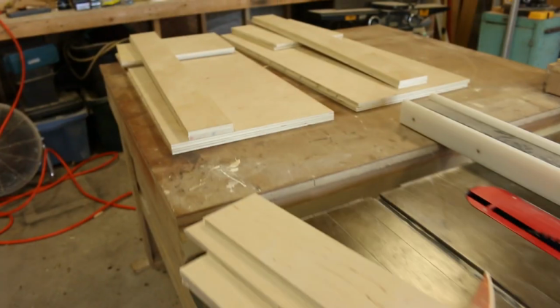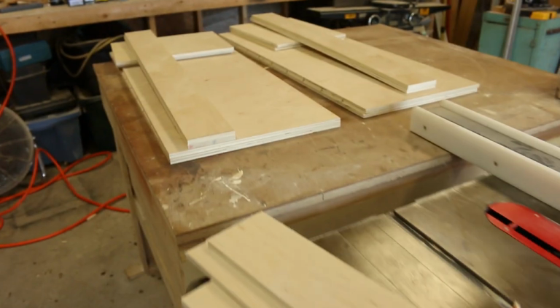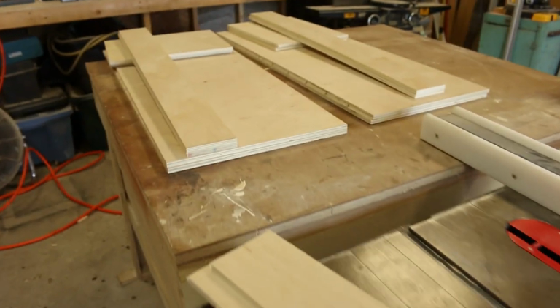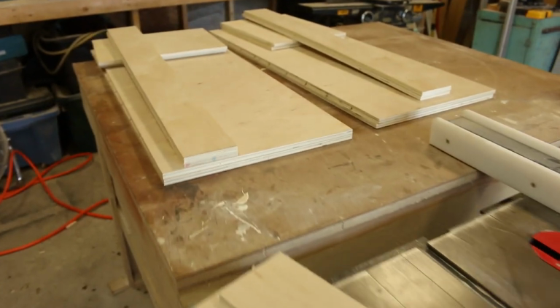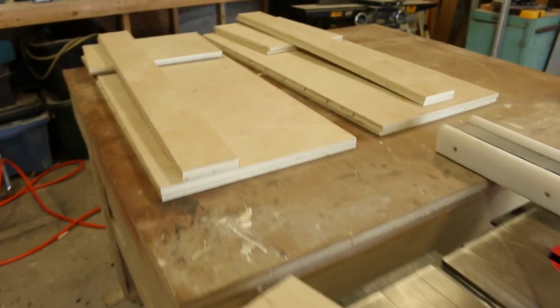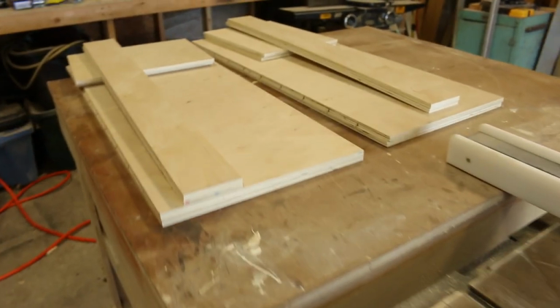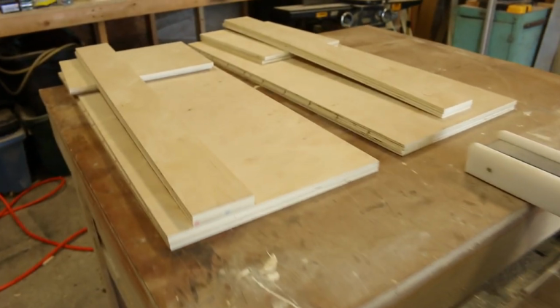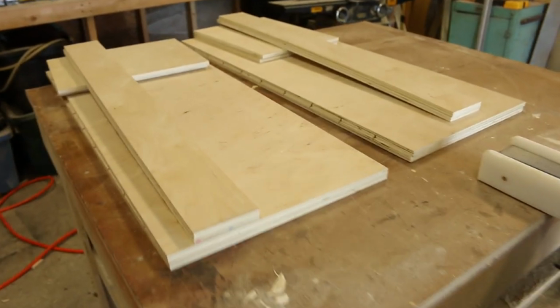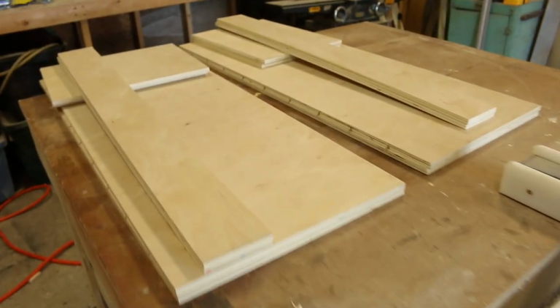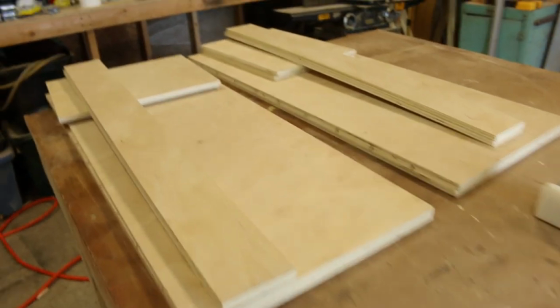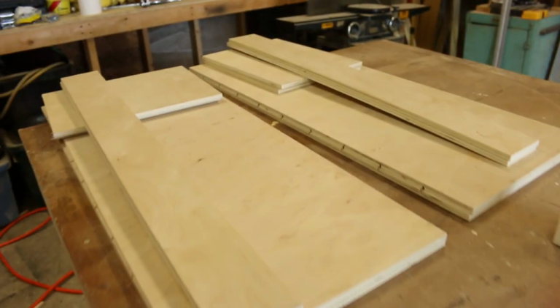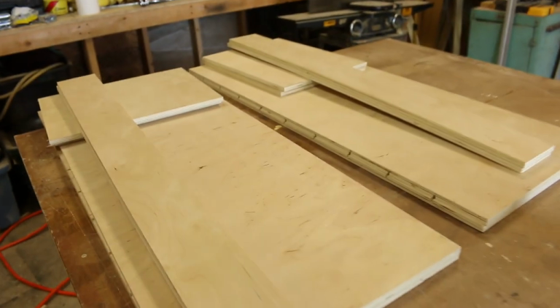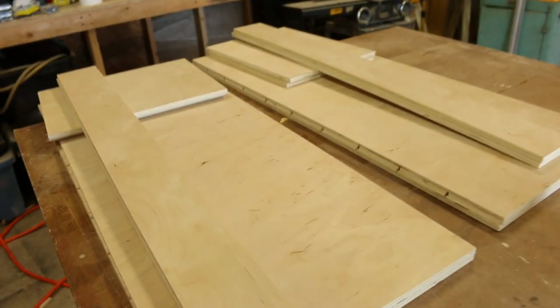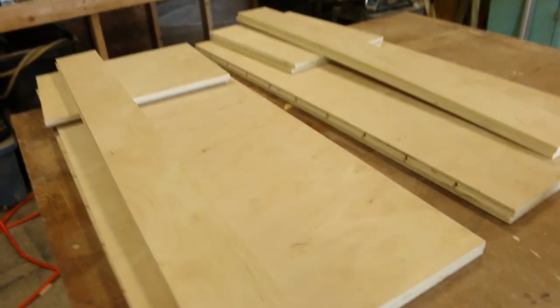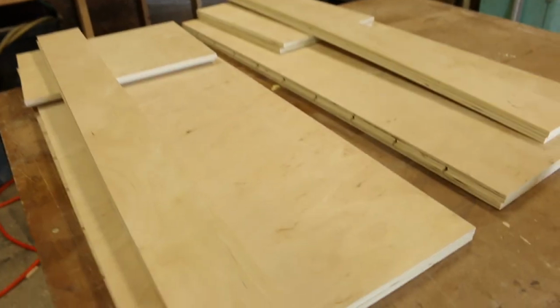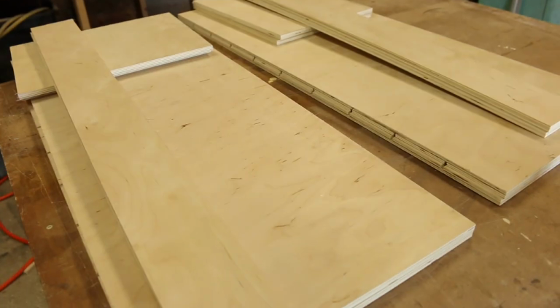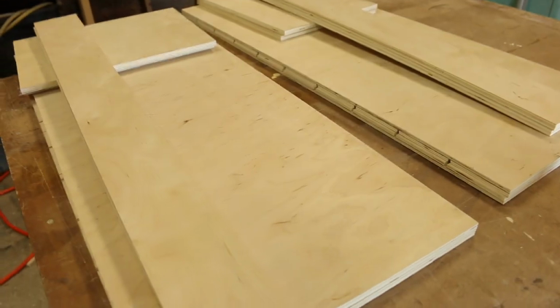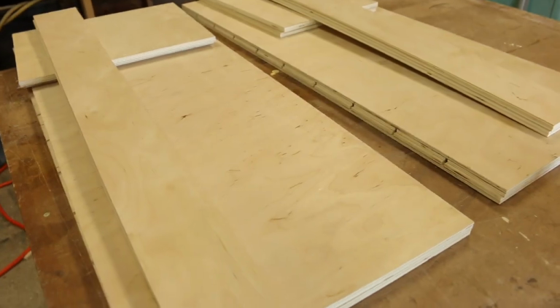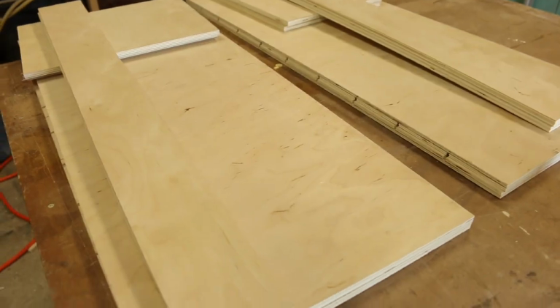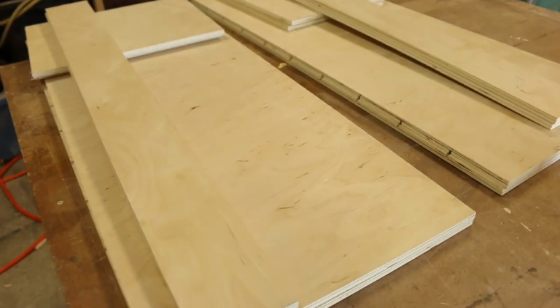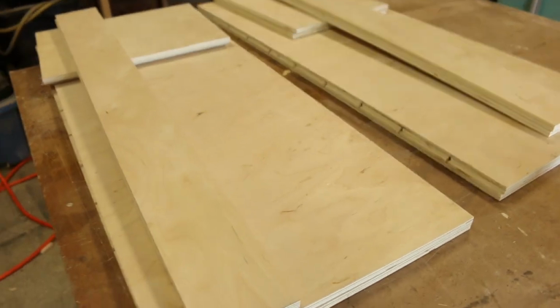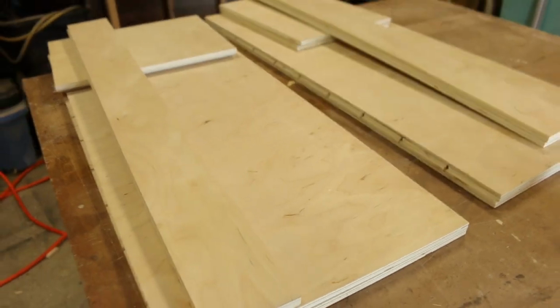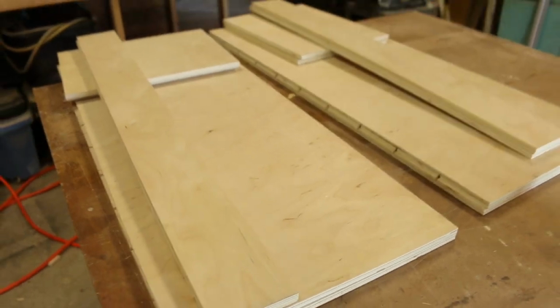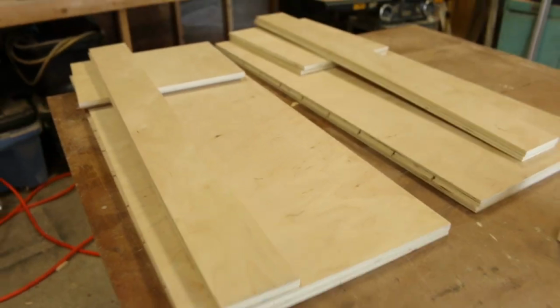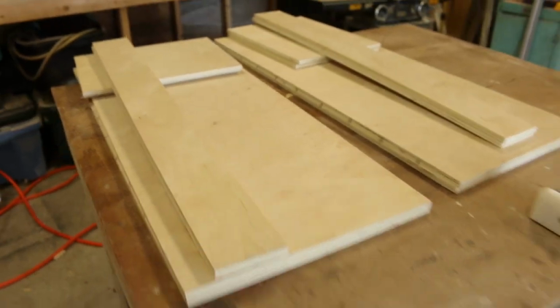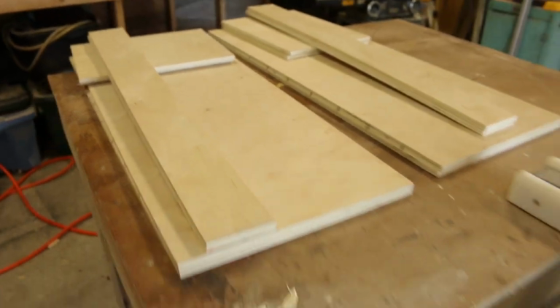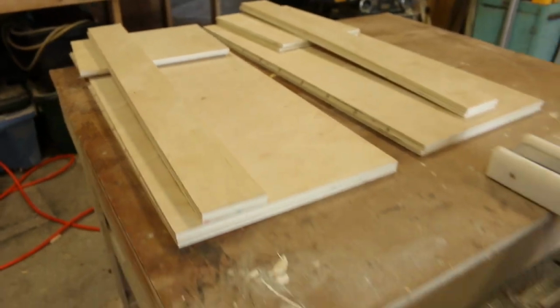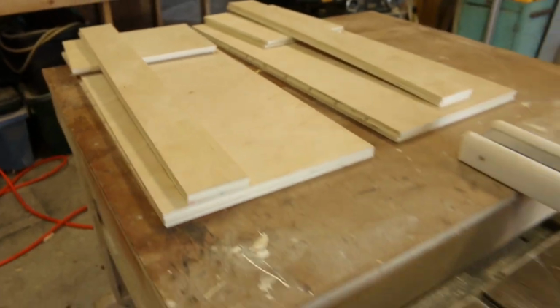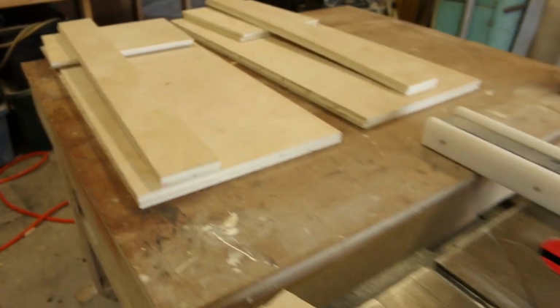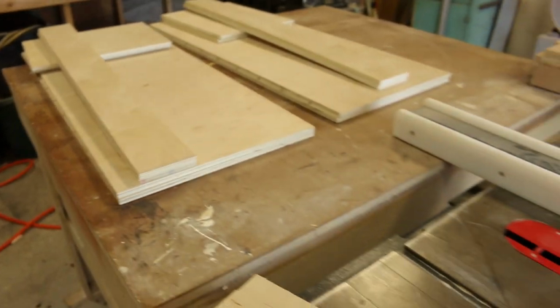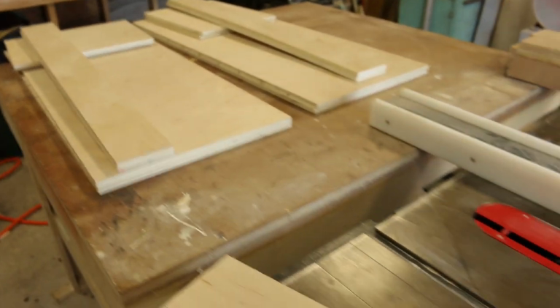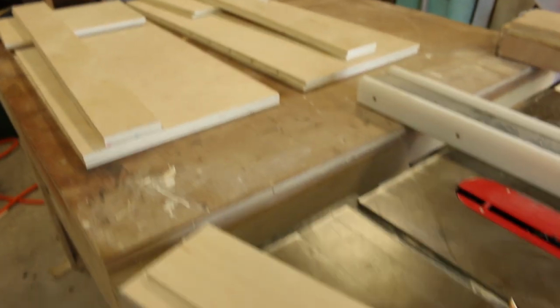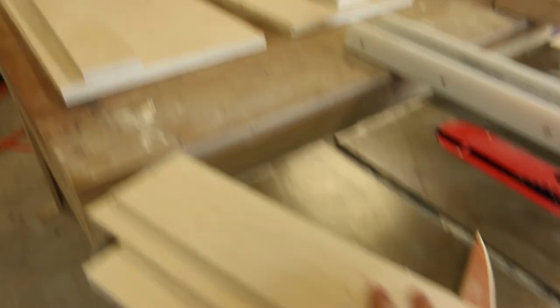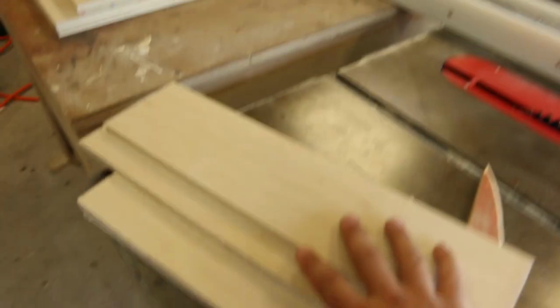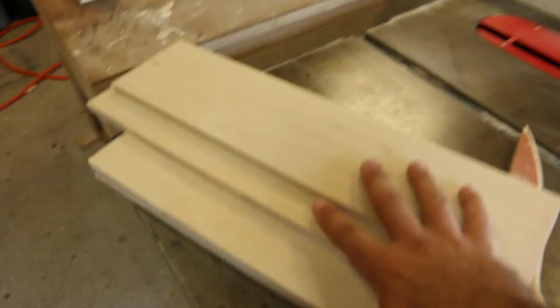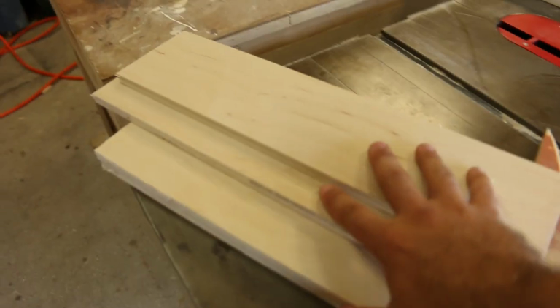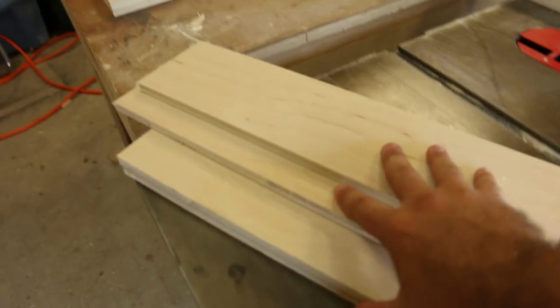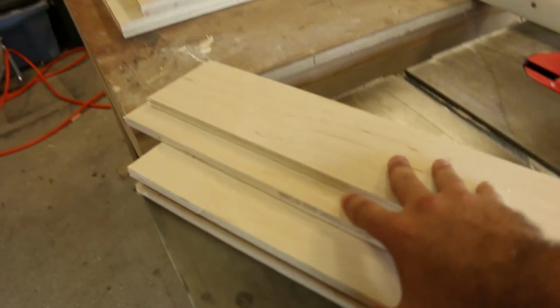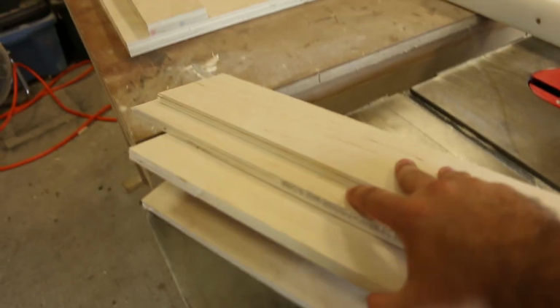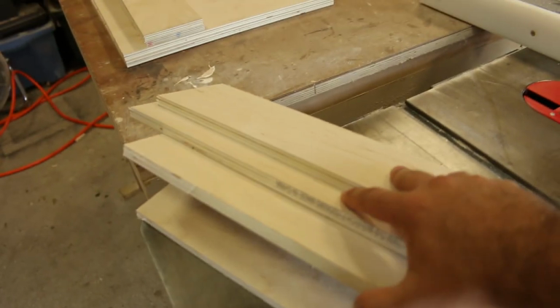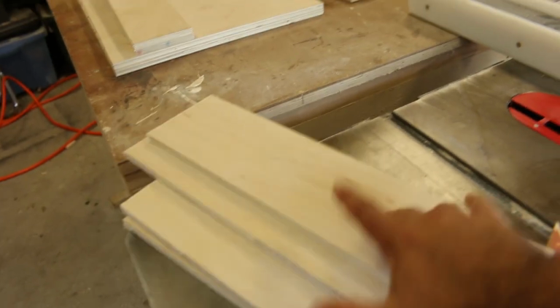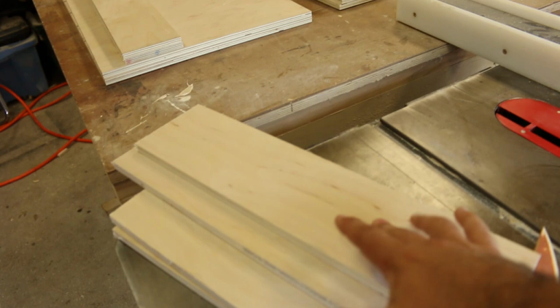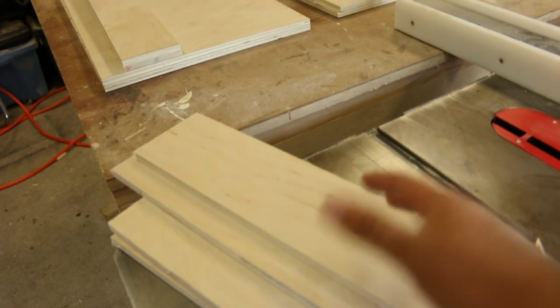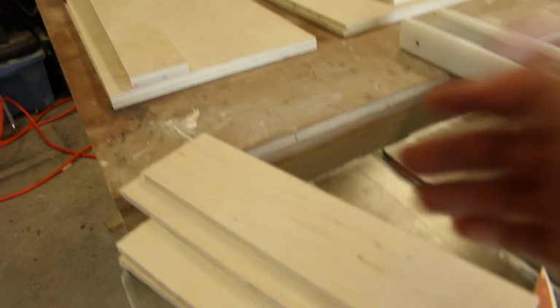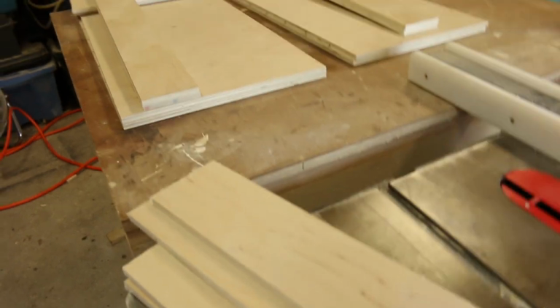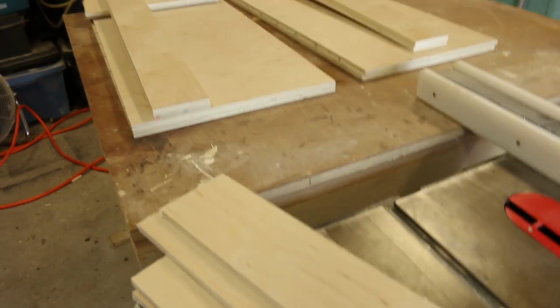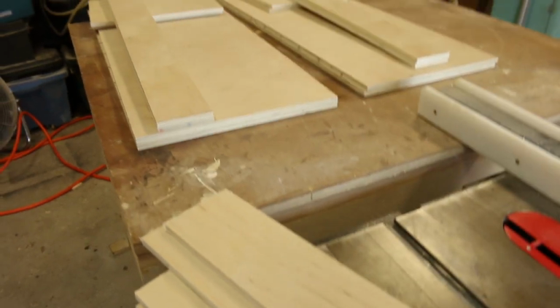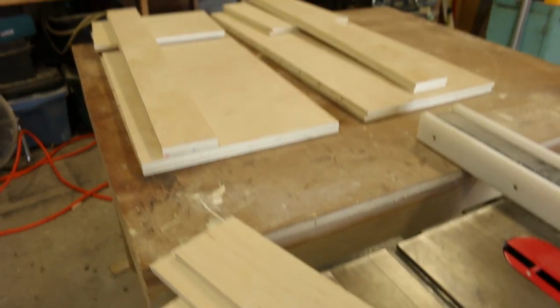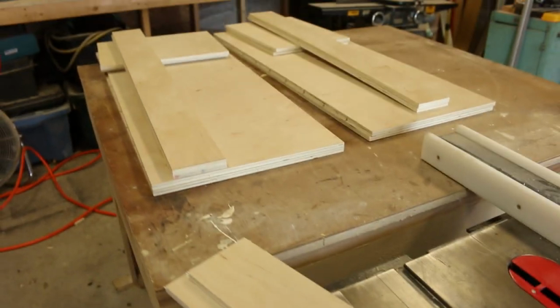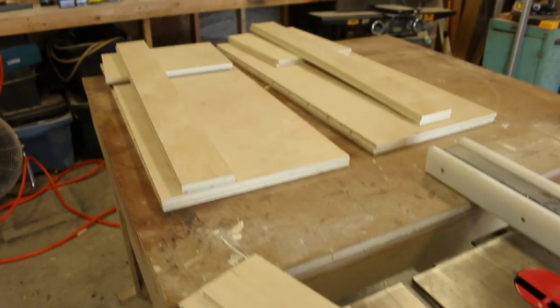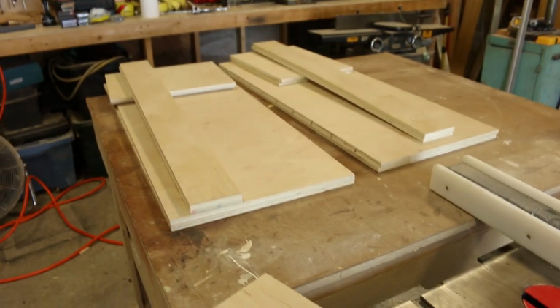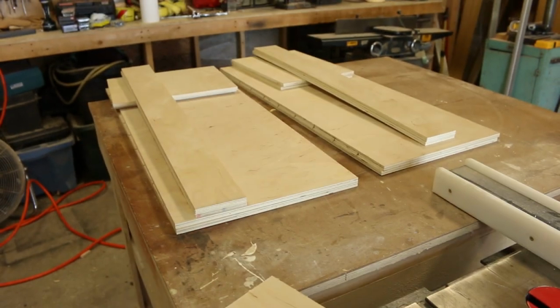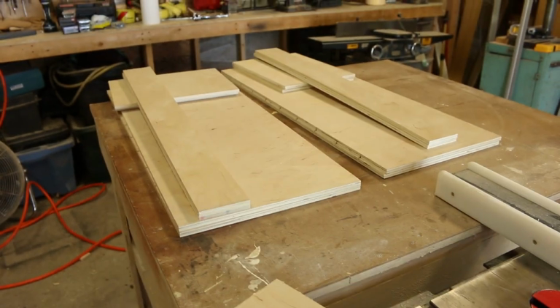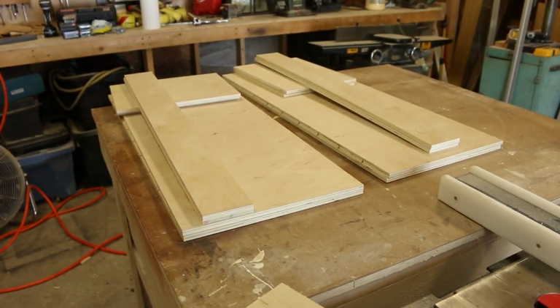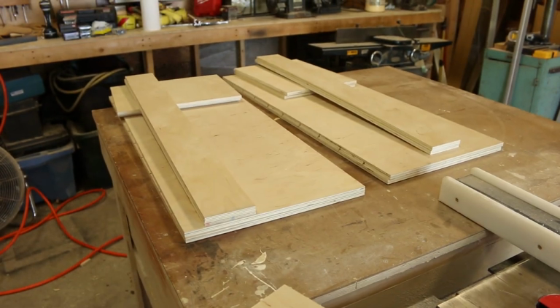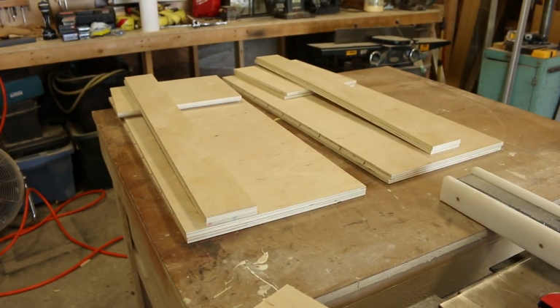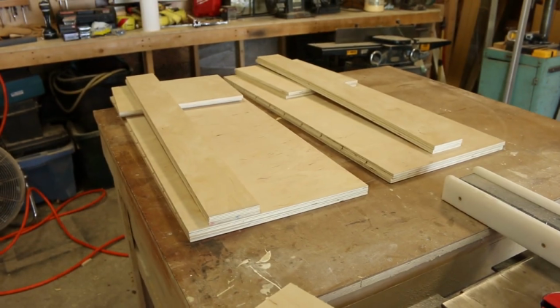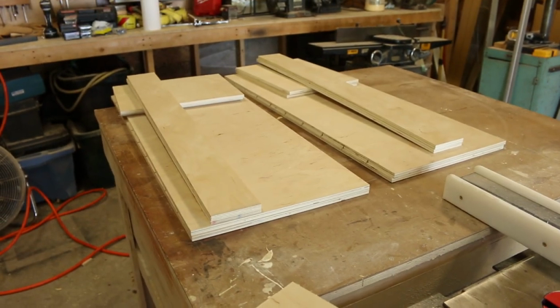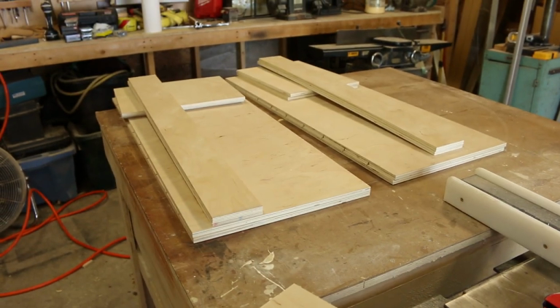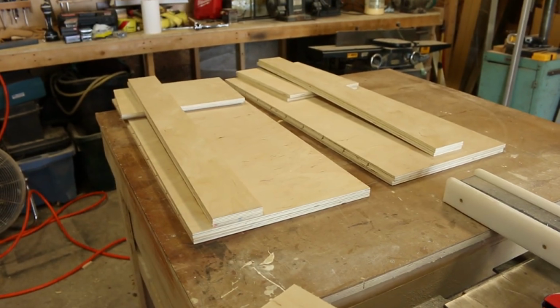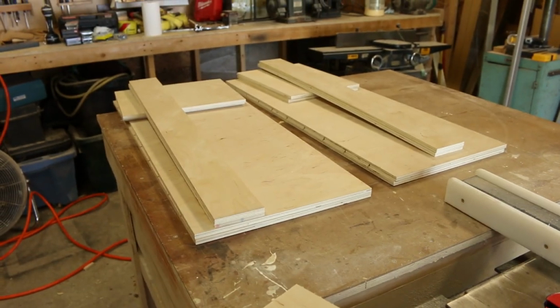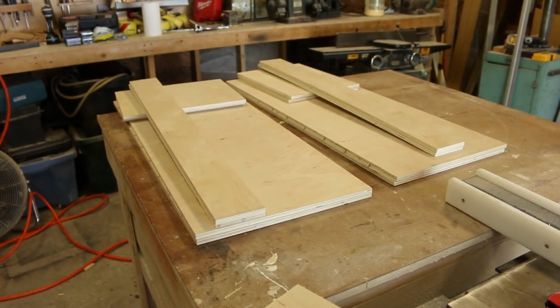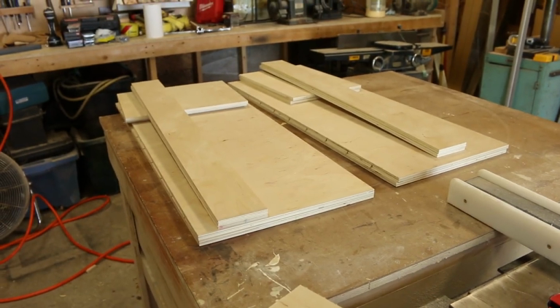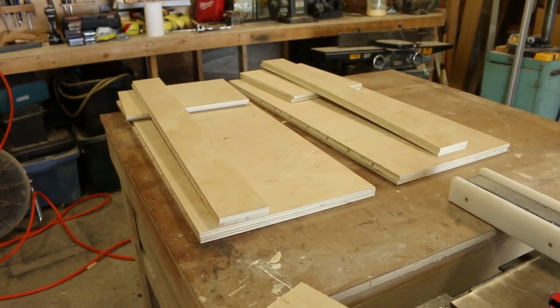I was able to get all the parts cut out of one sheet of plywood, and this is my scrap here, so very happy about that. Let's put it all together.